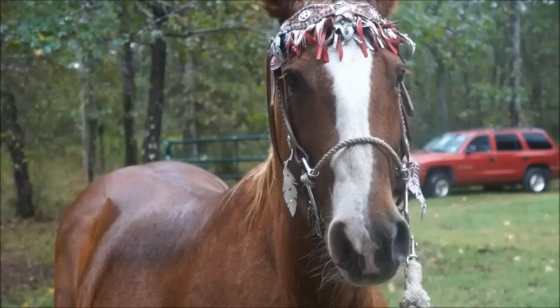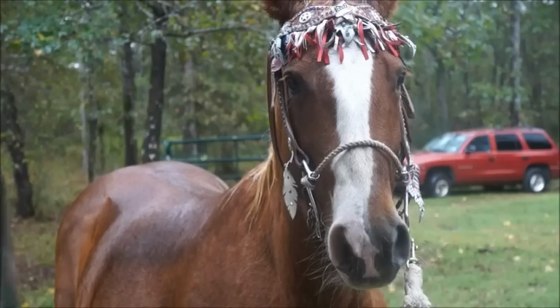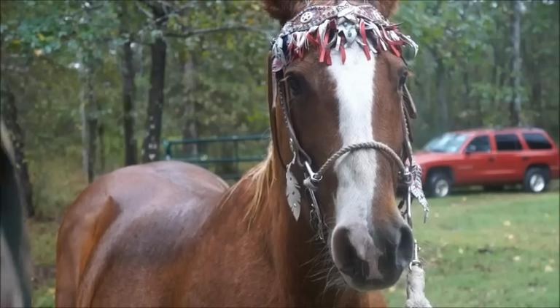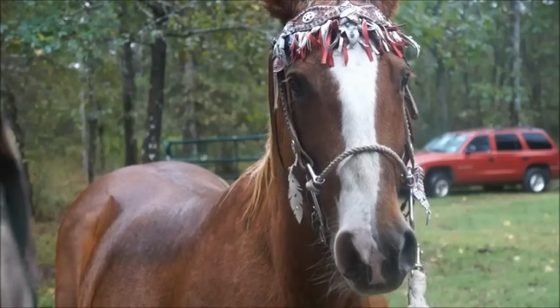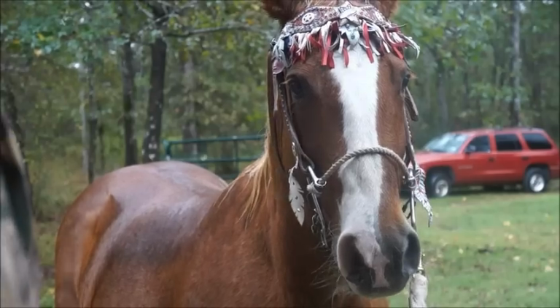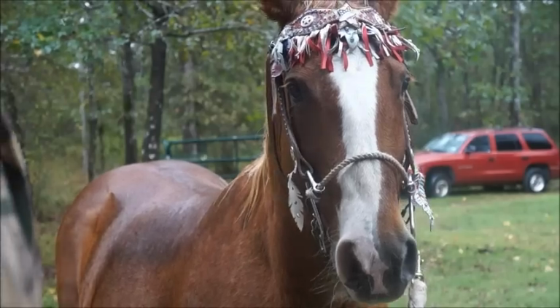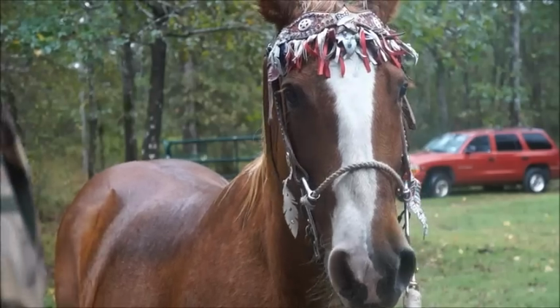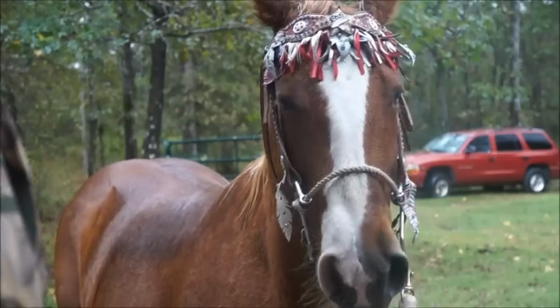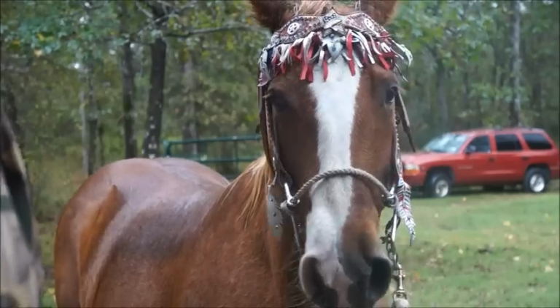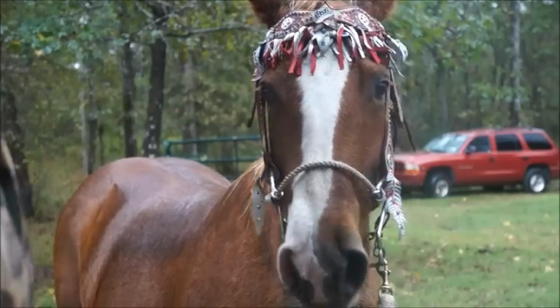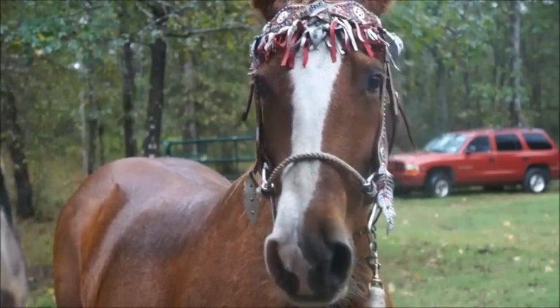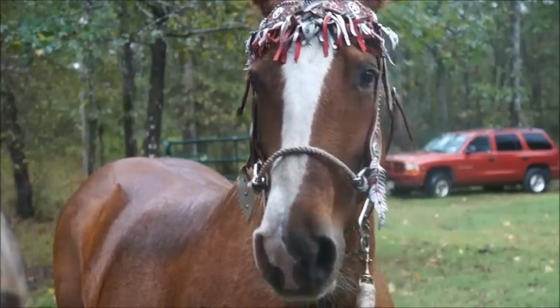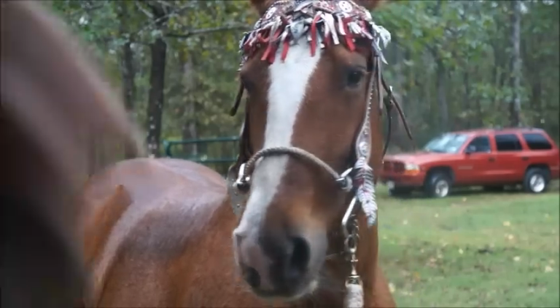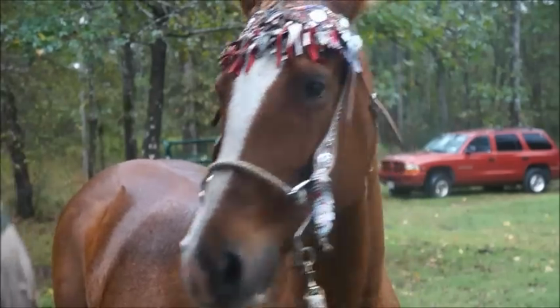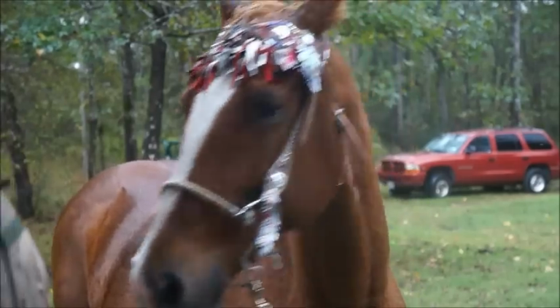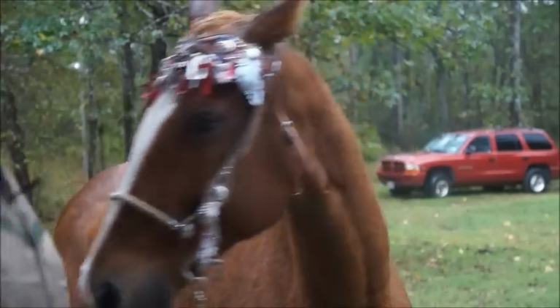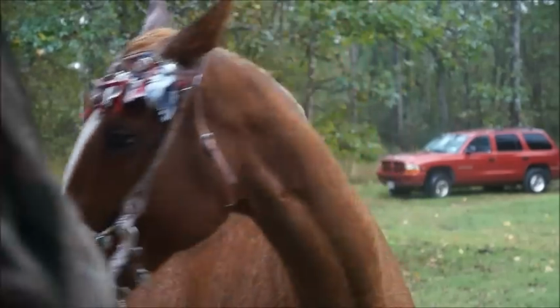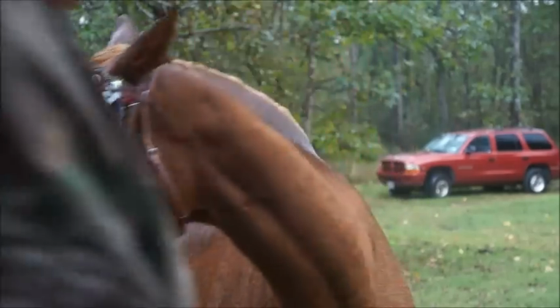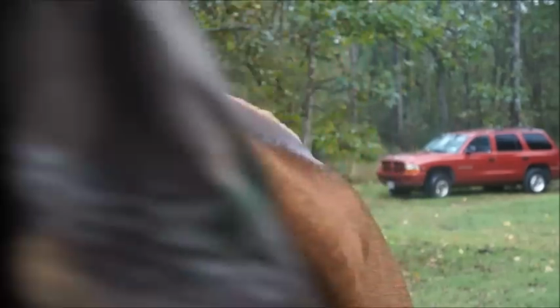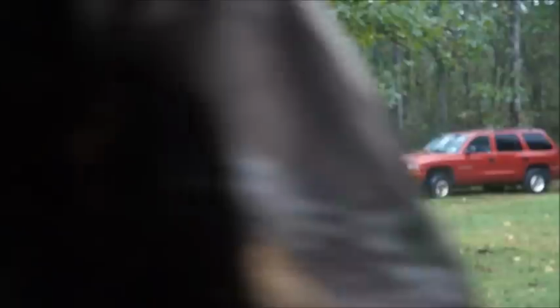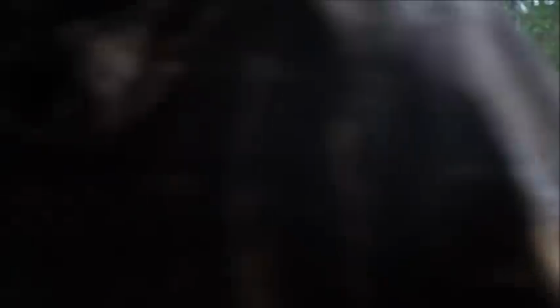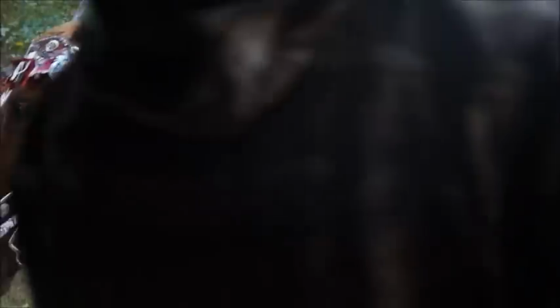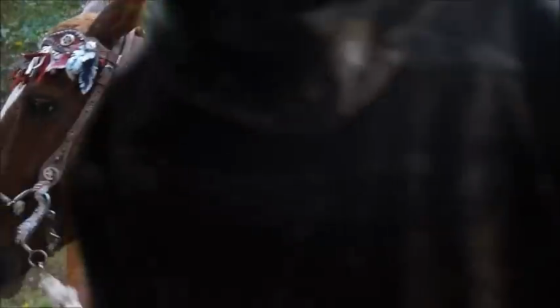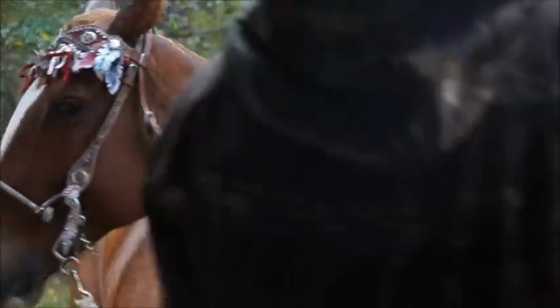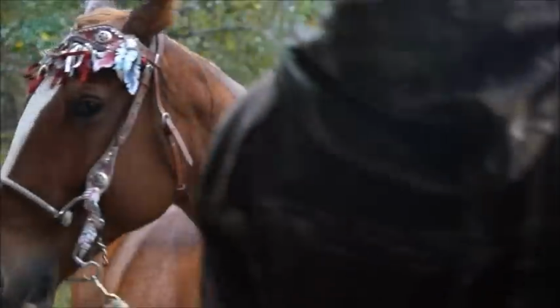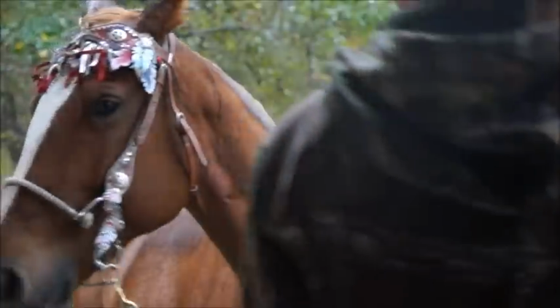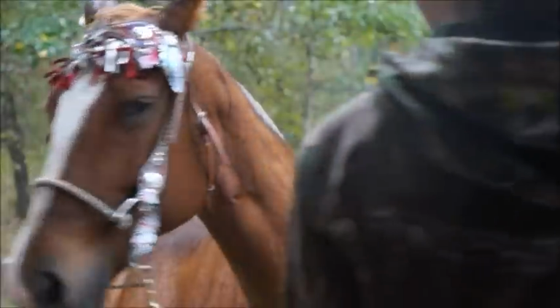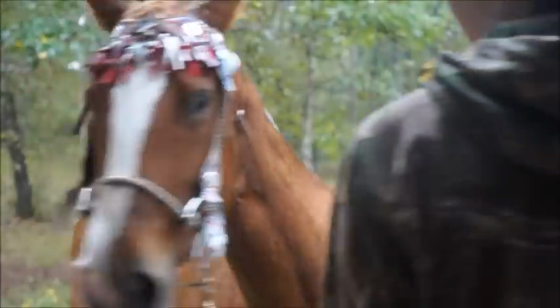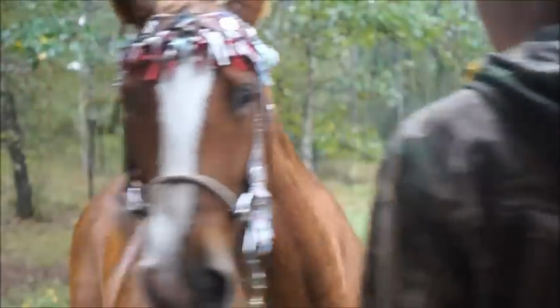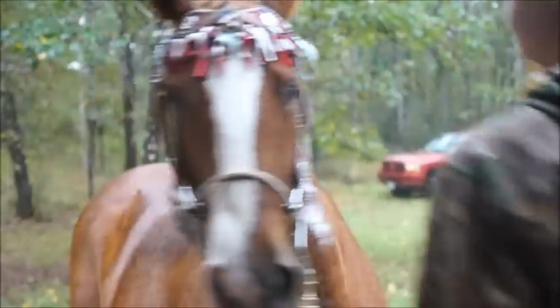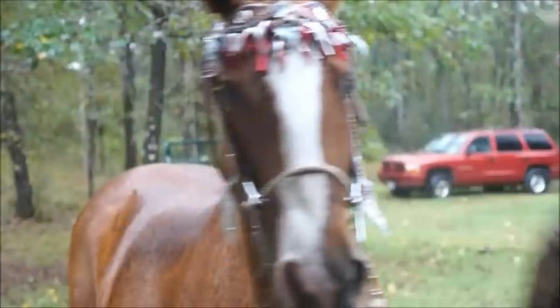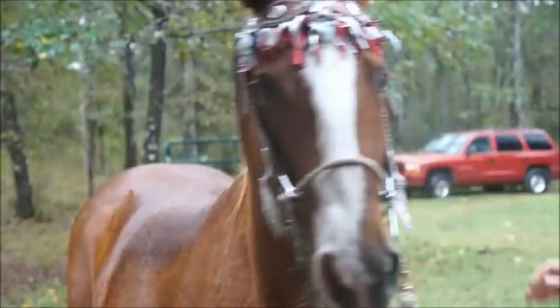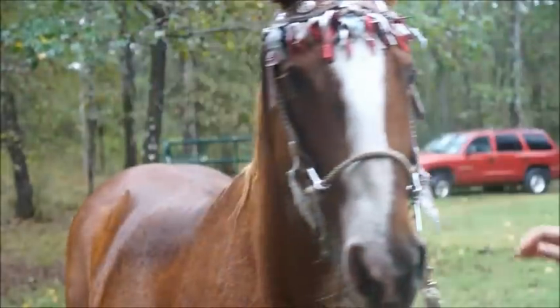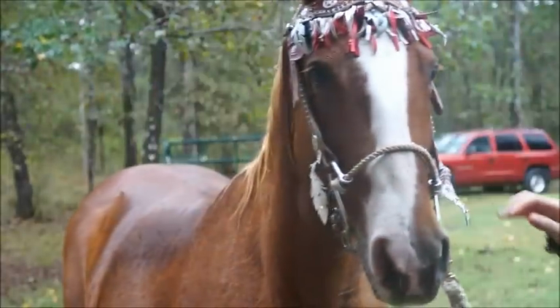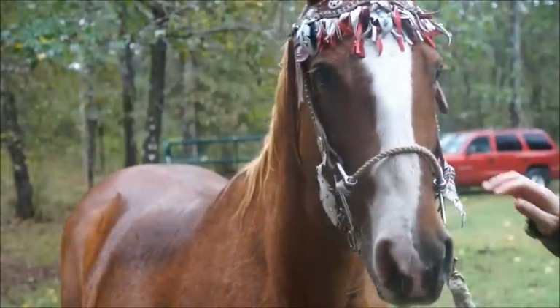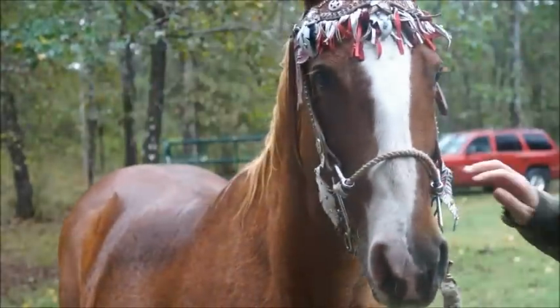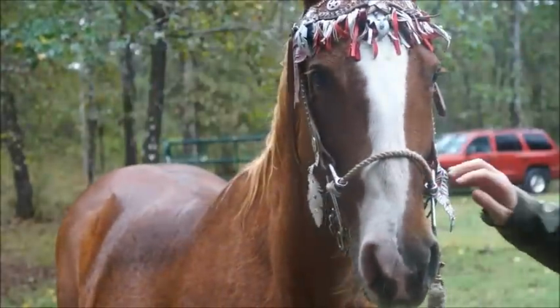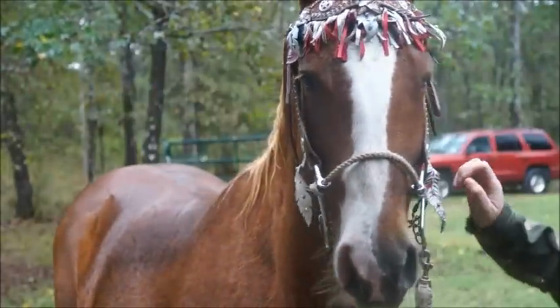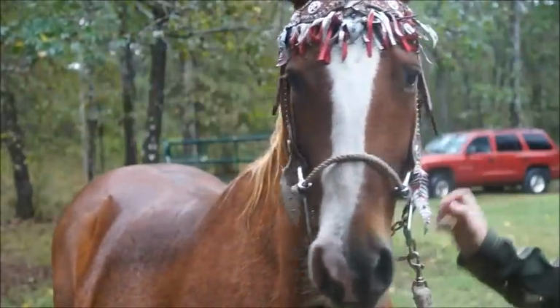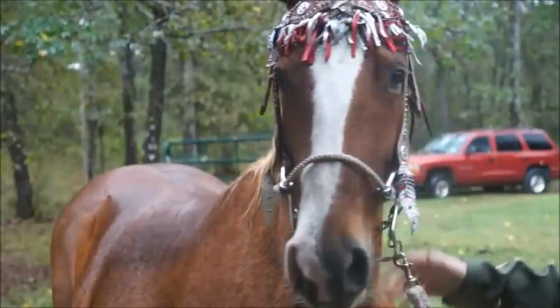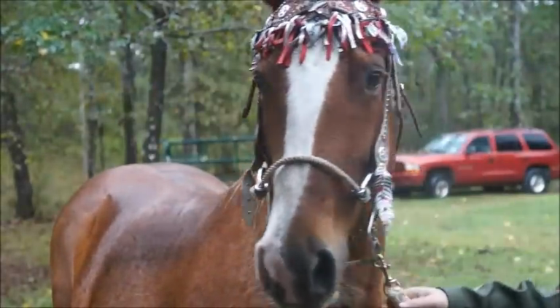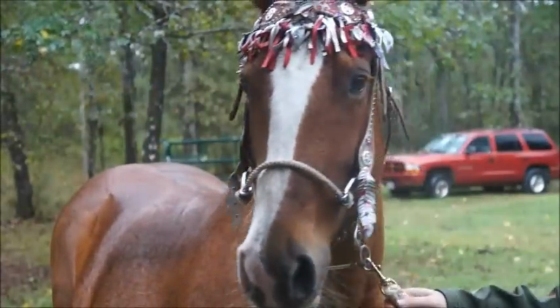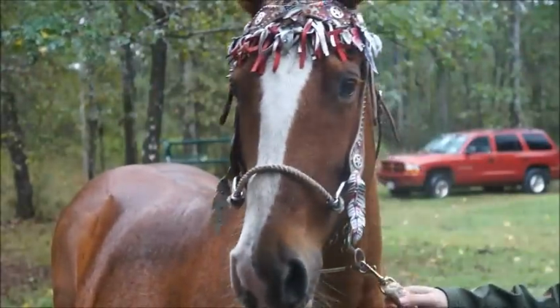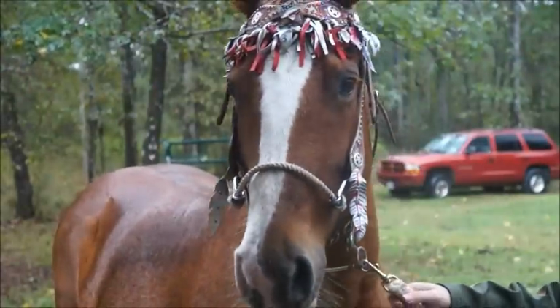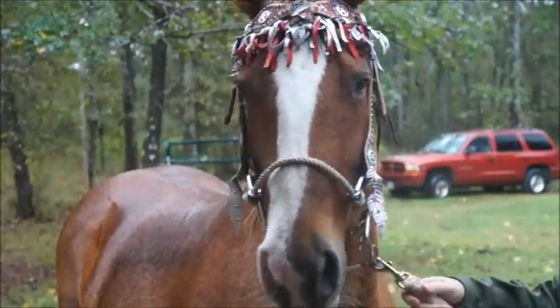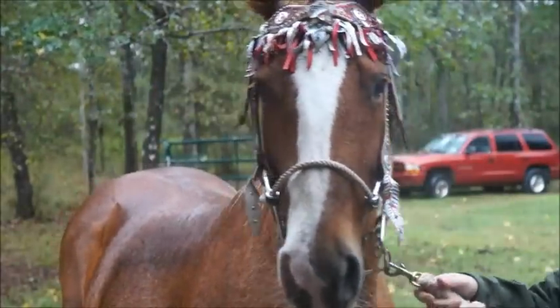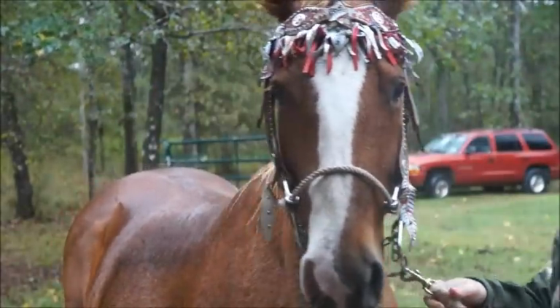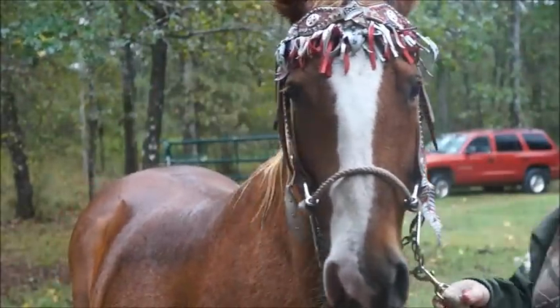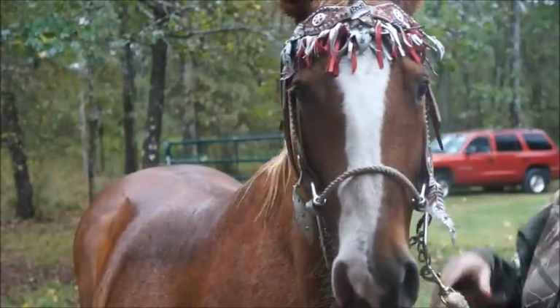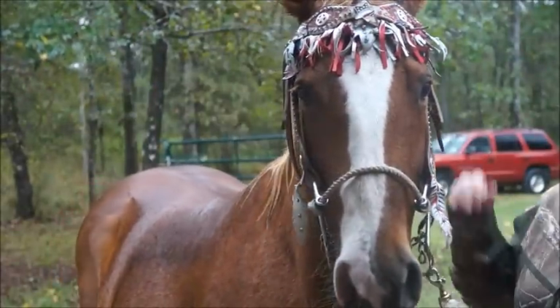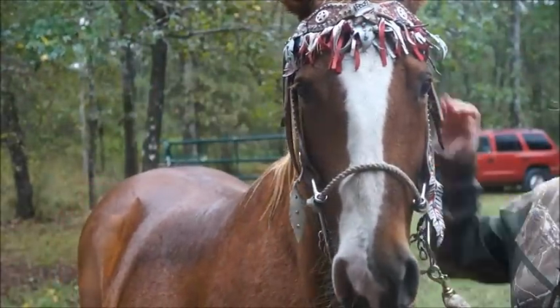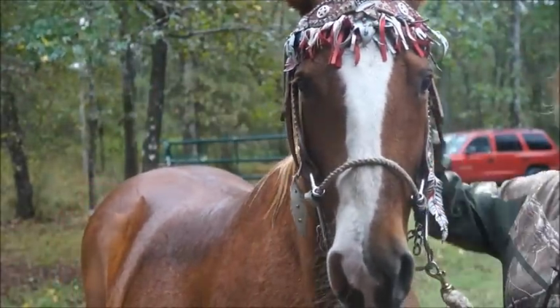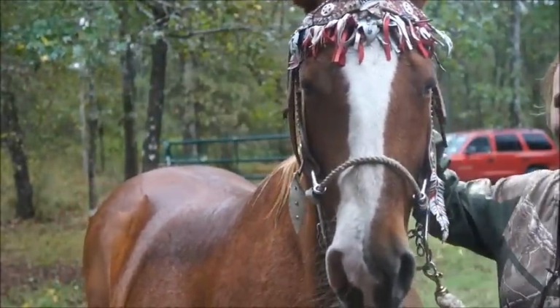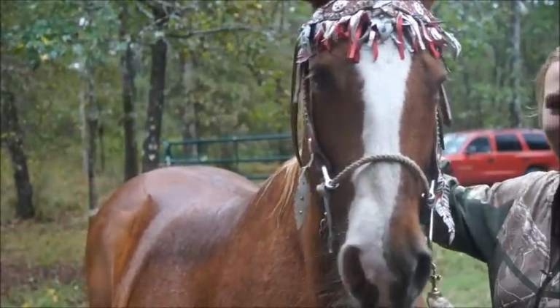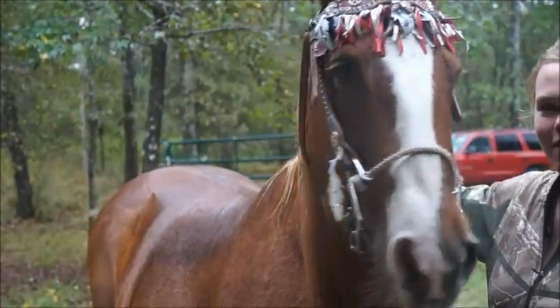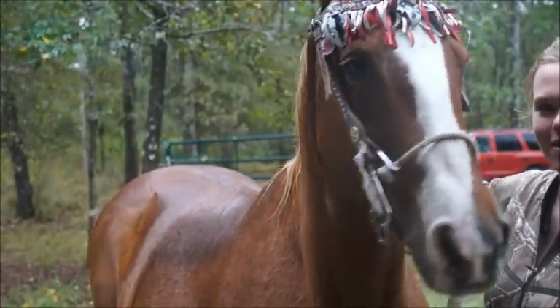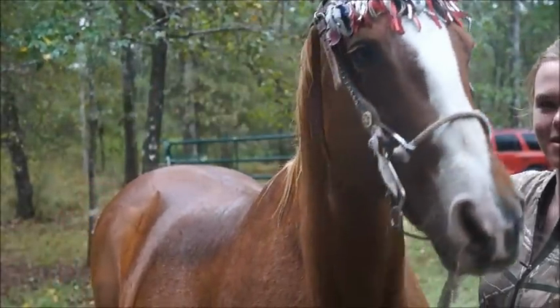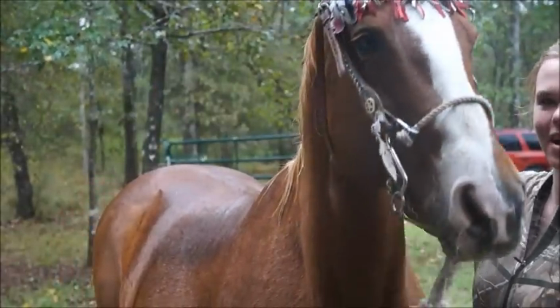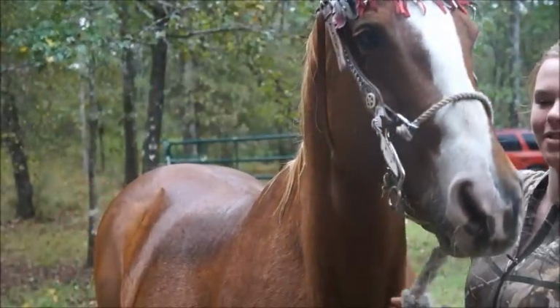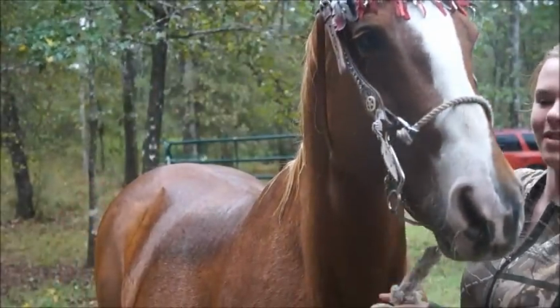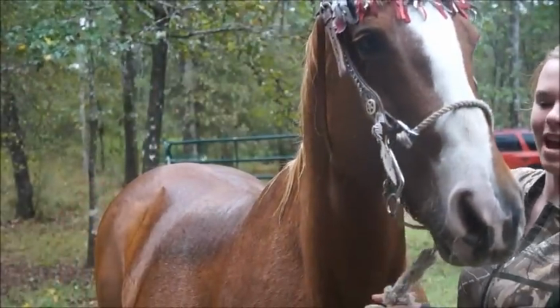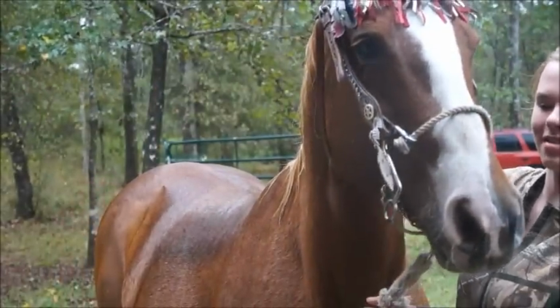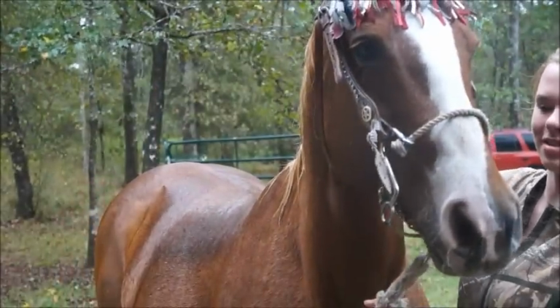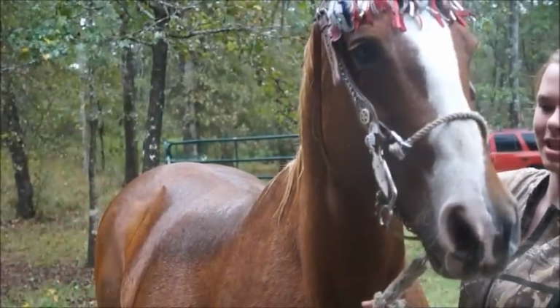We've got our little hackamore — she's a little nervous, the weather's kind of nasty.